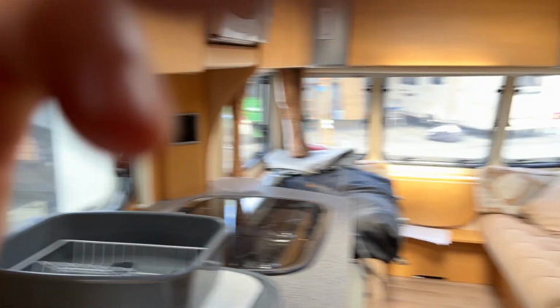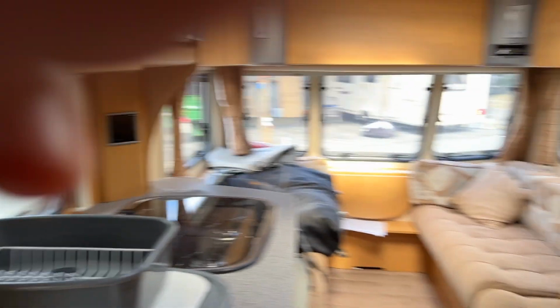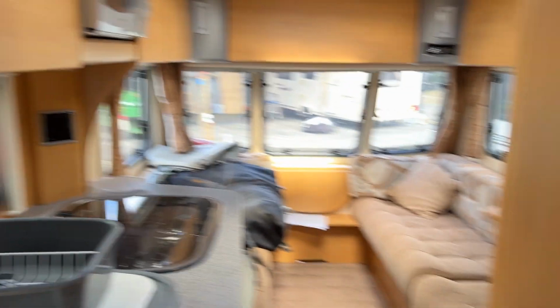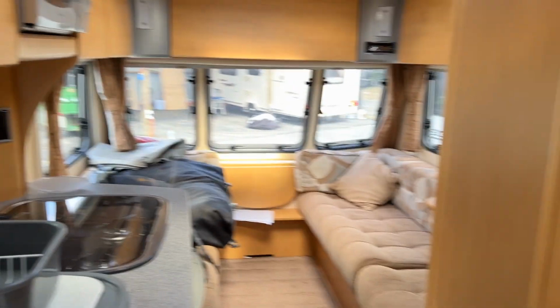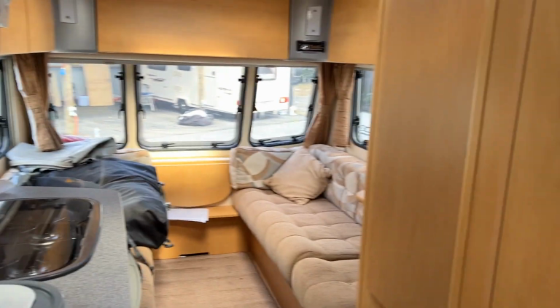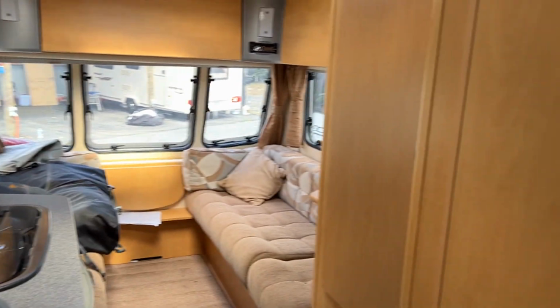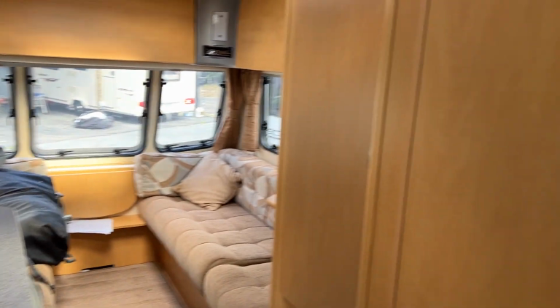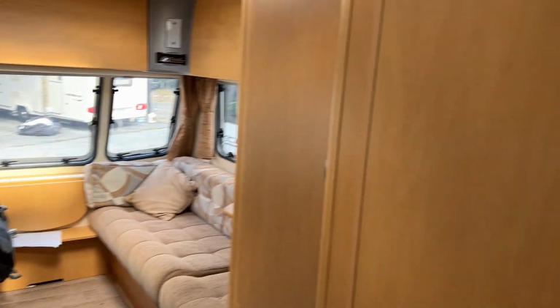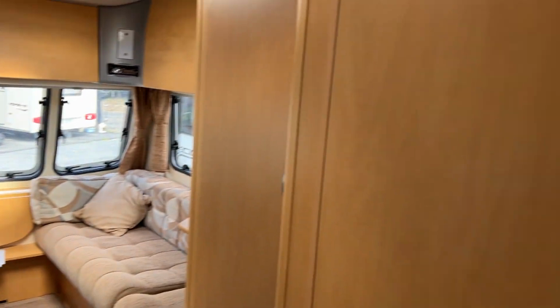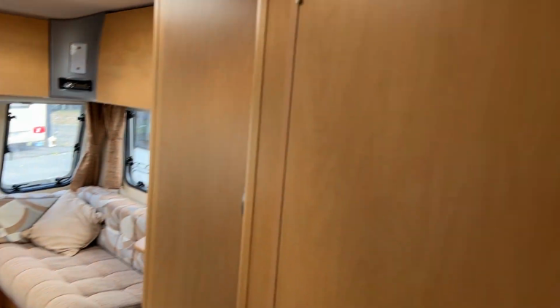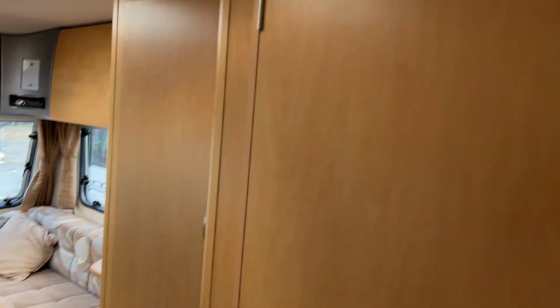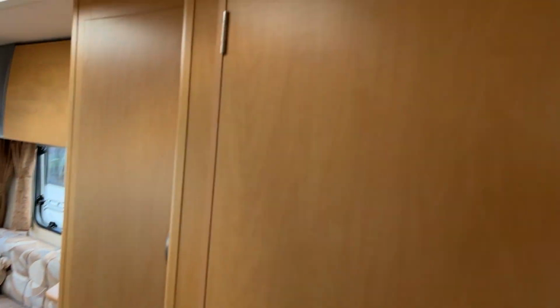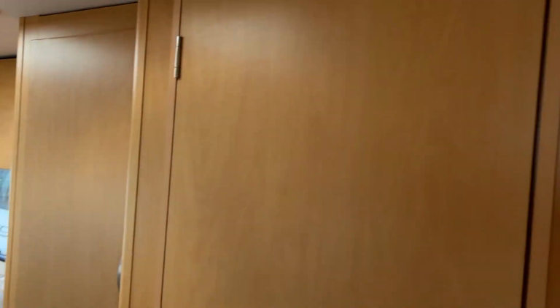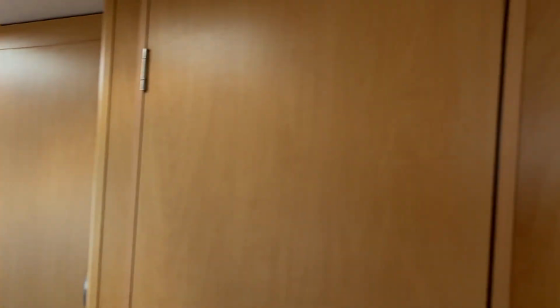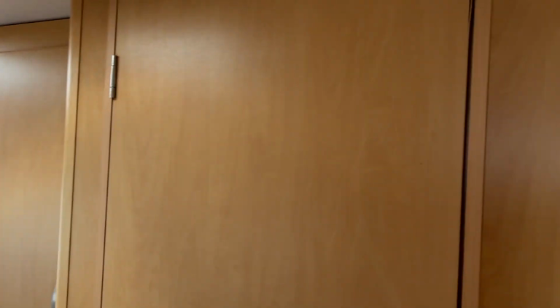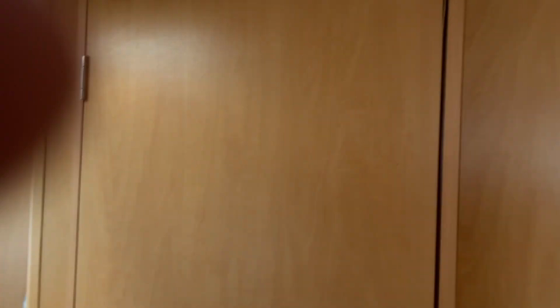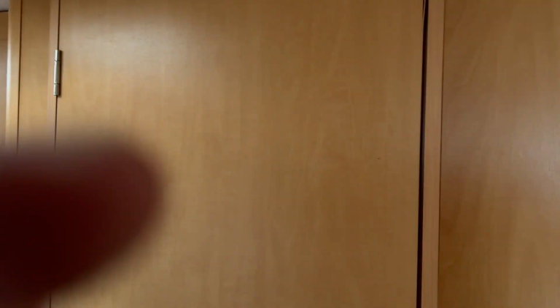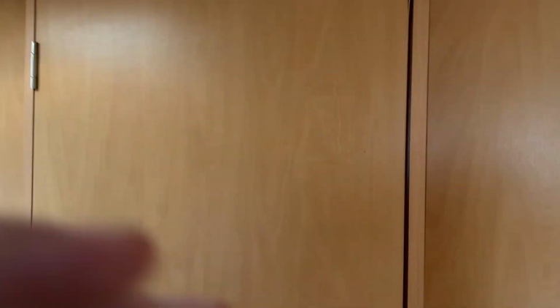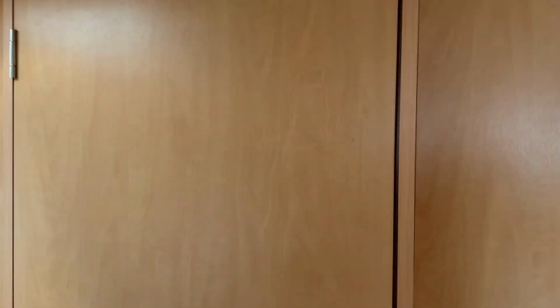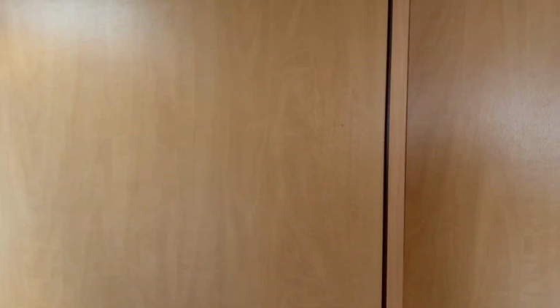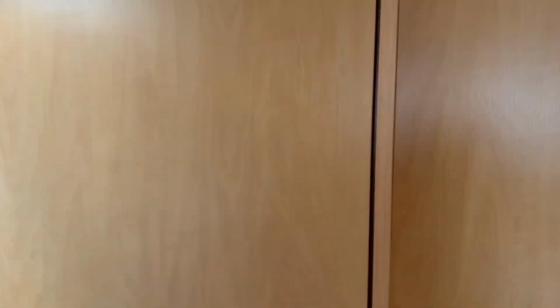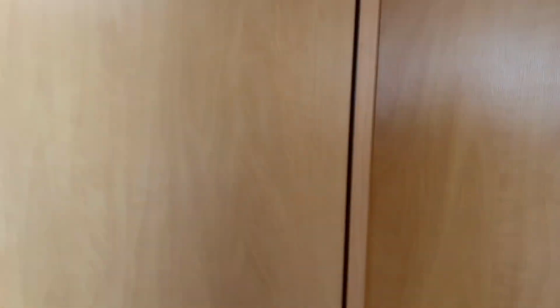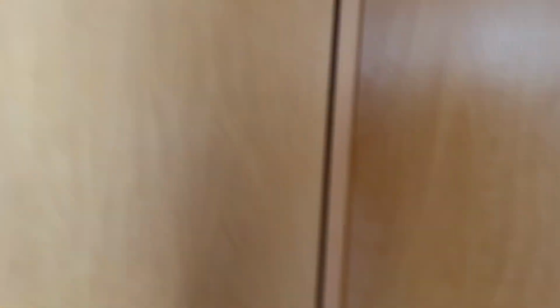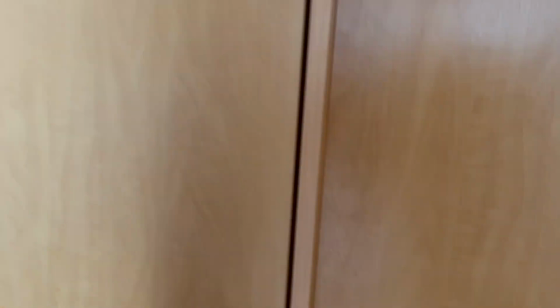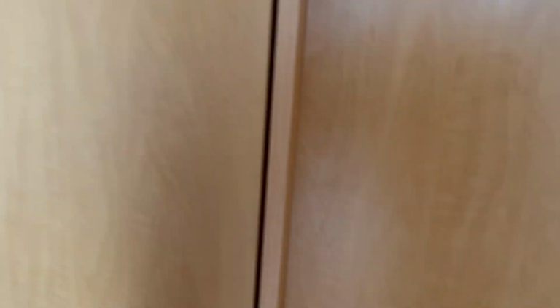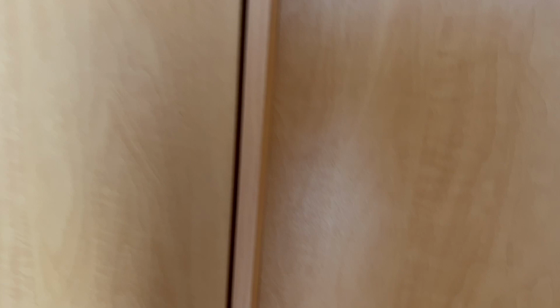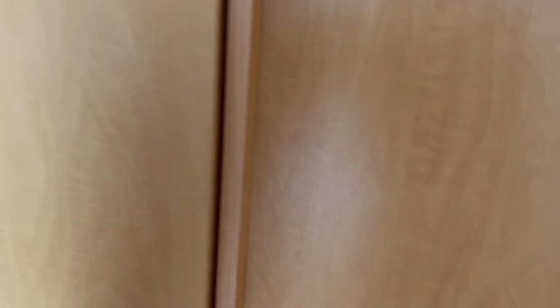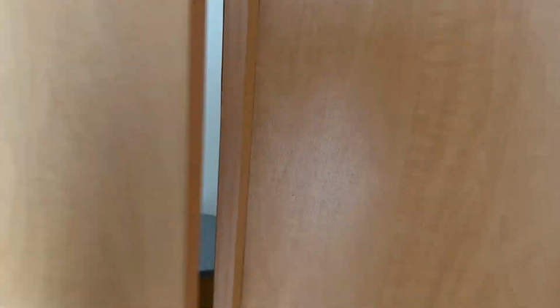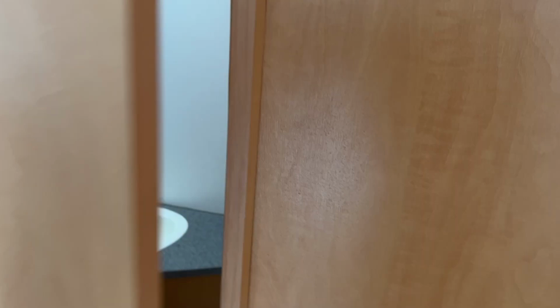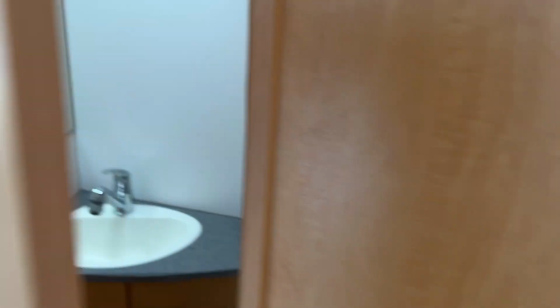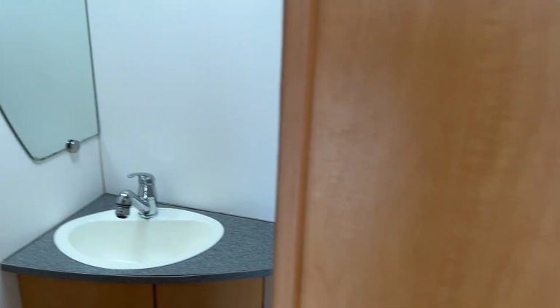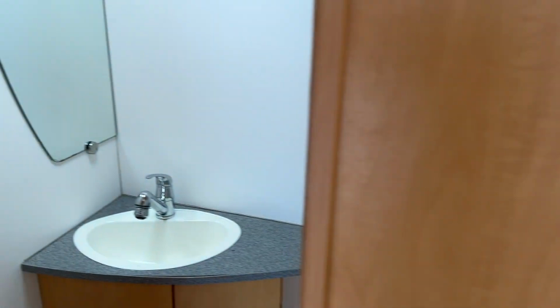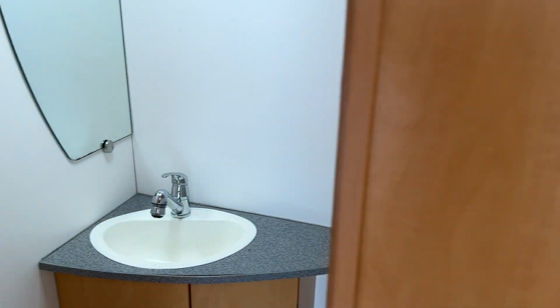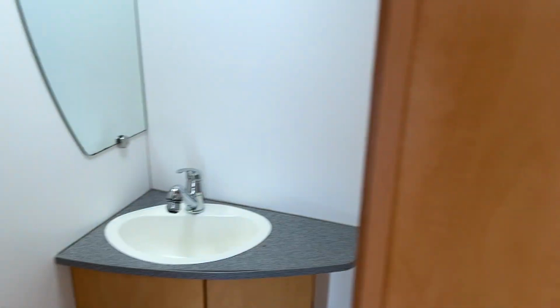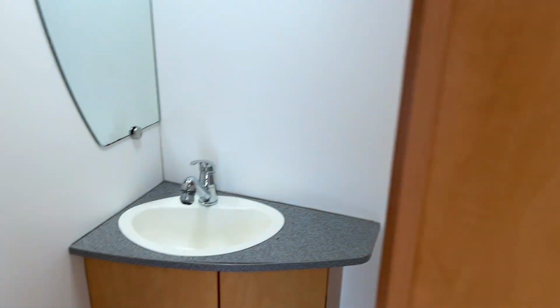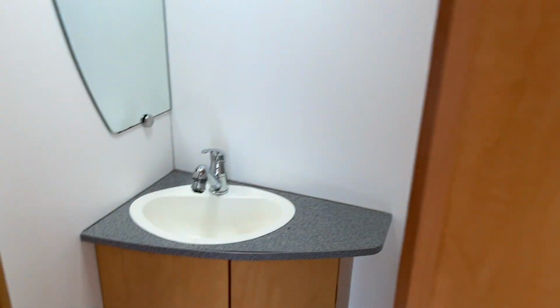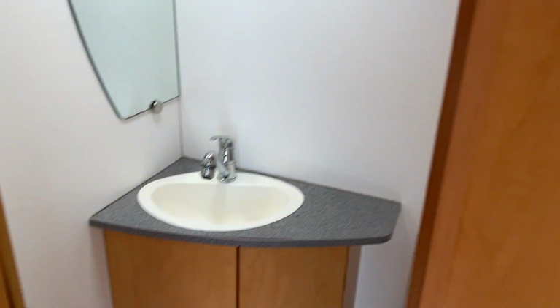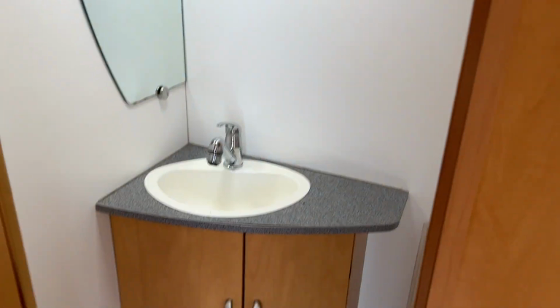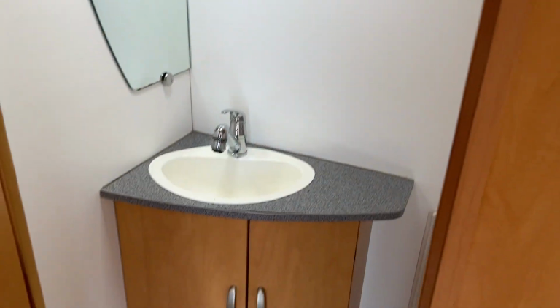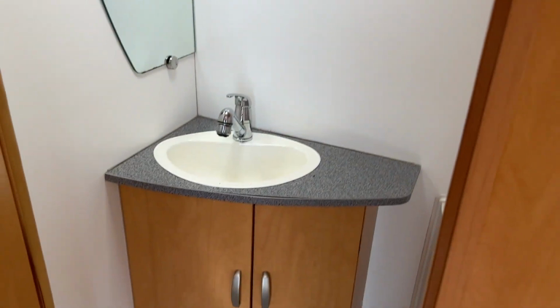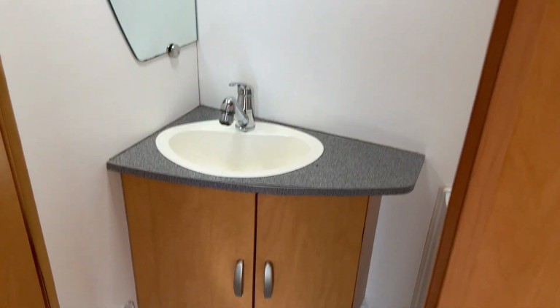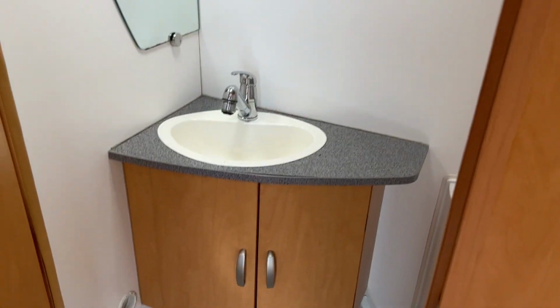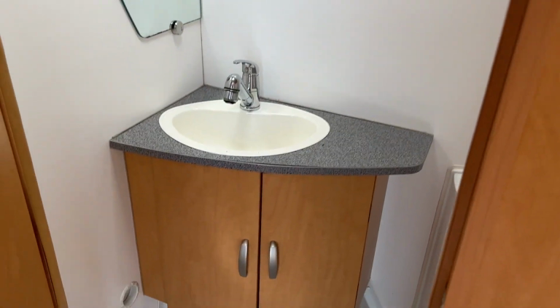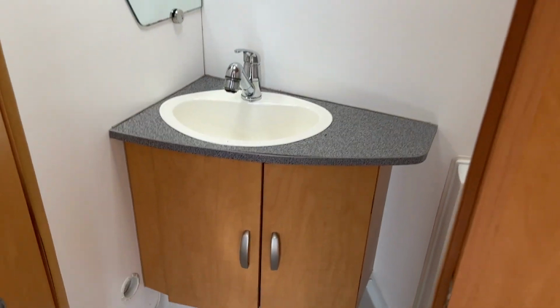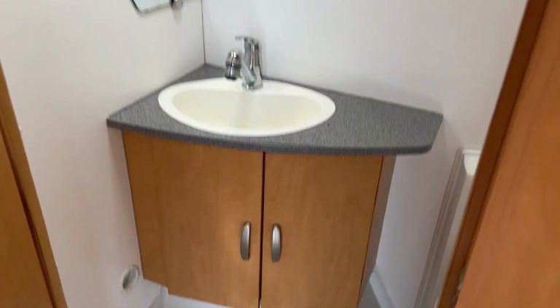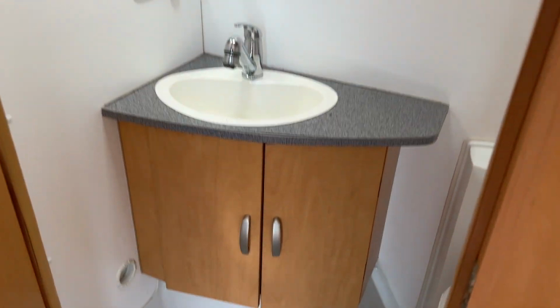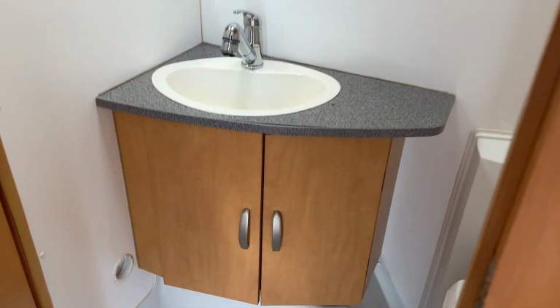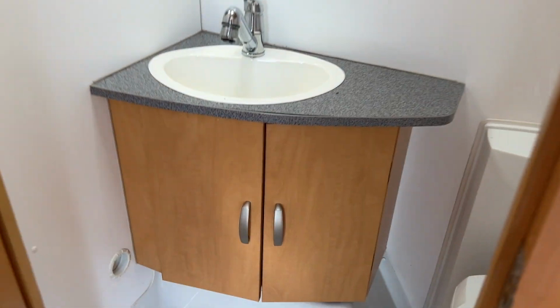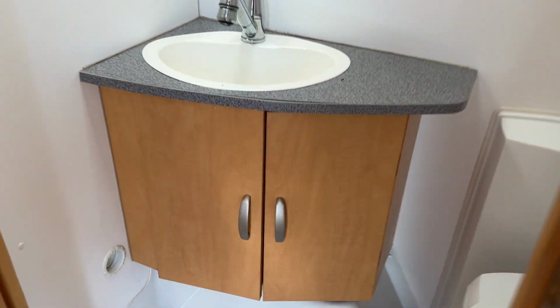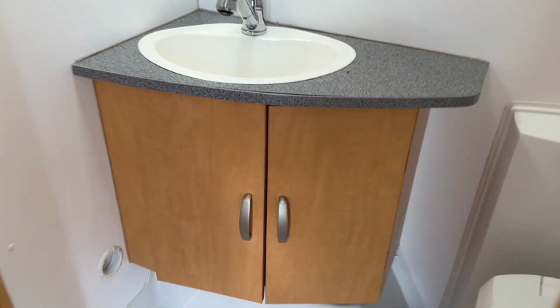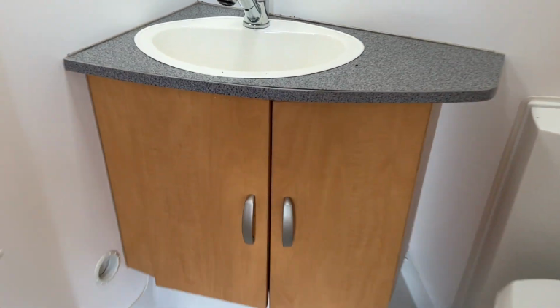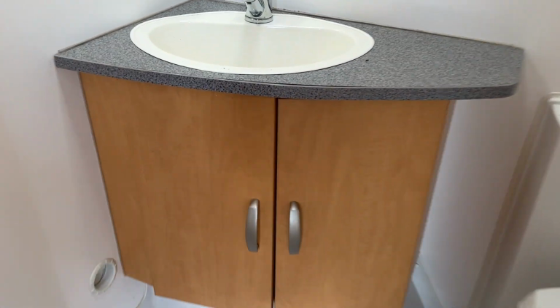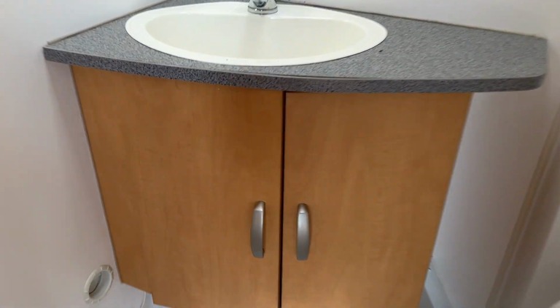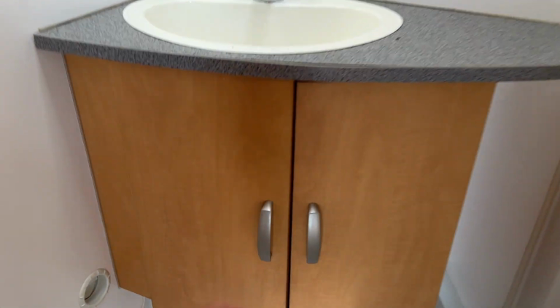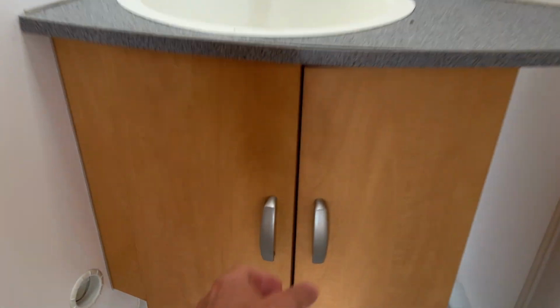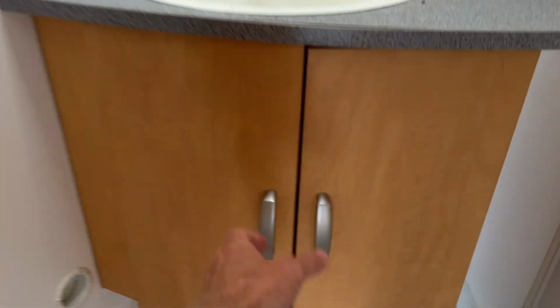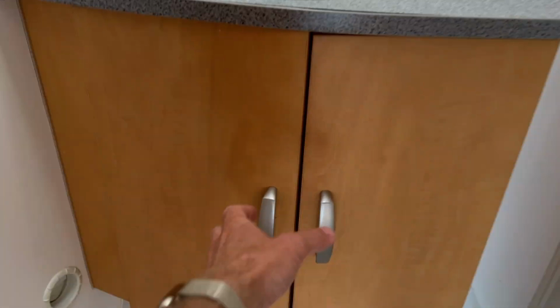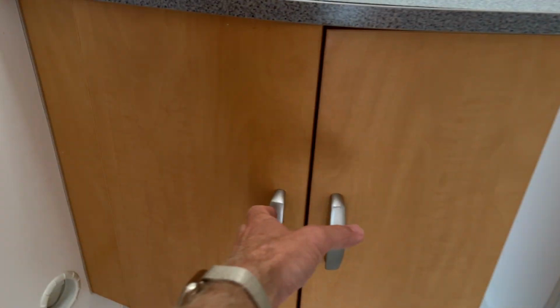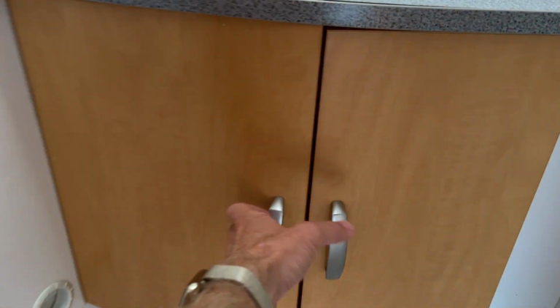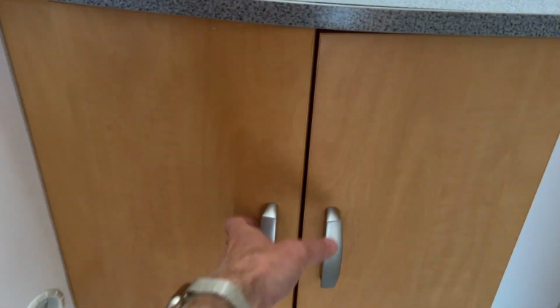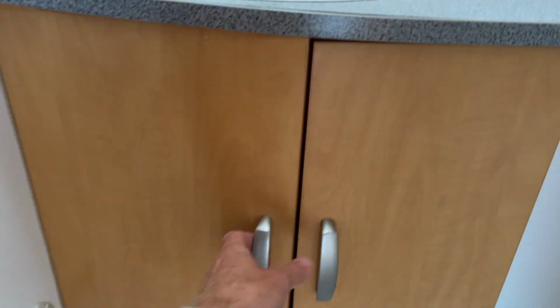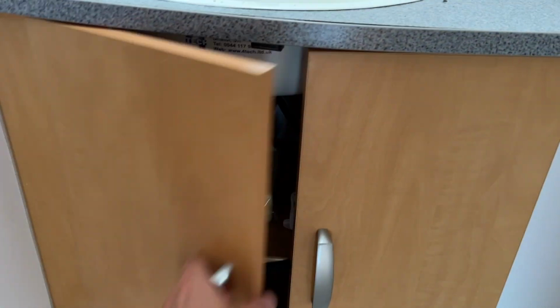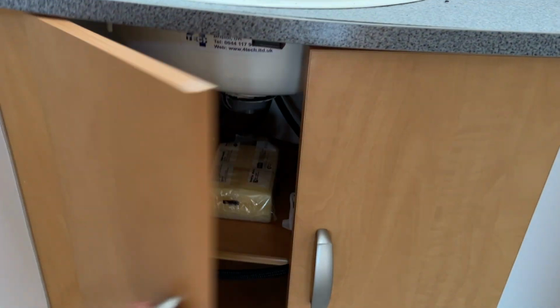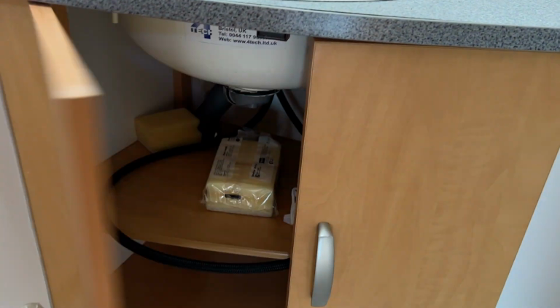And then we've got our bathroom. In our bathroom we've got storage under here.